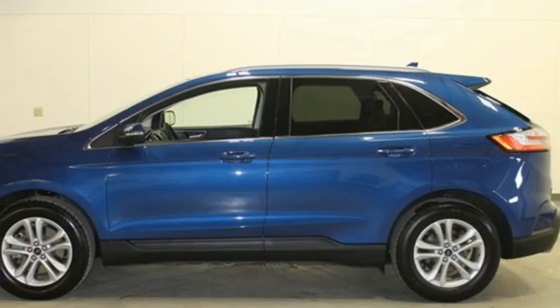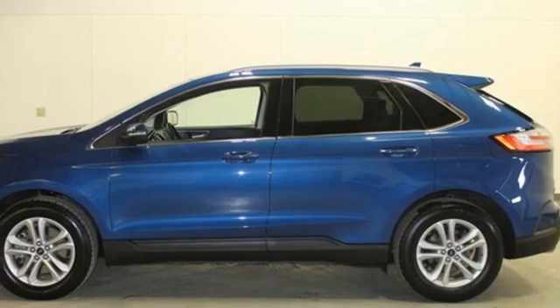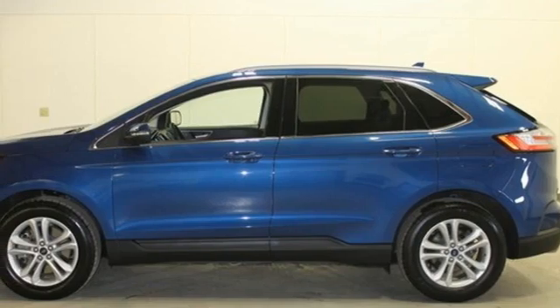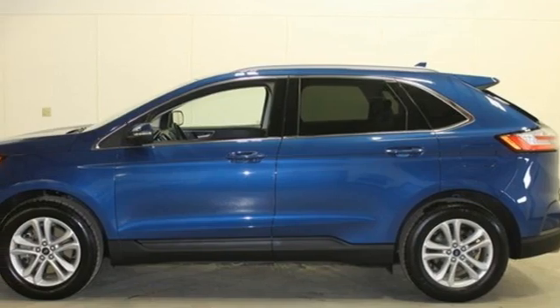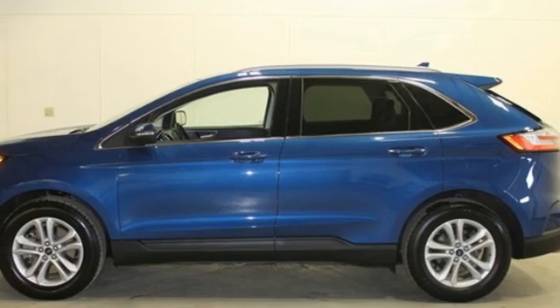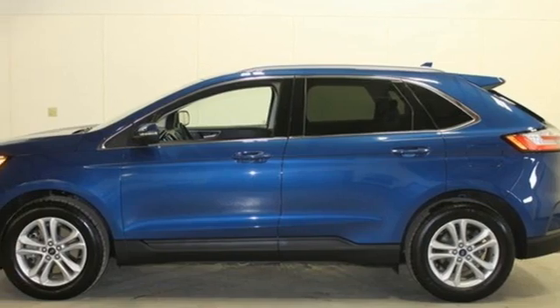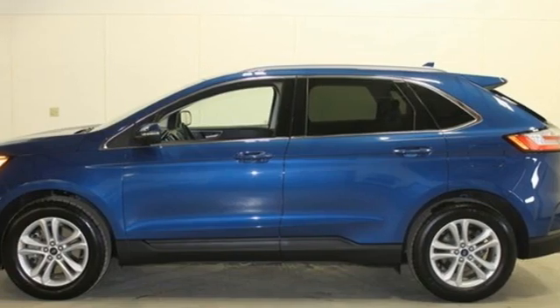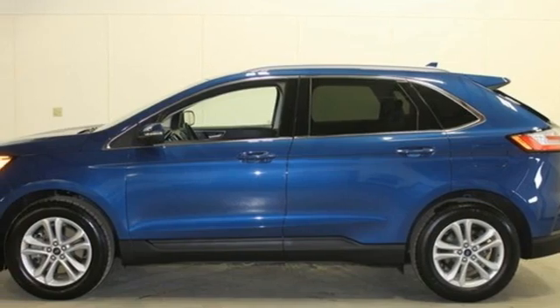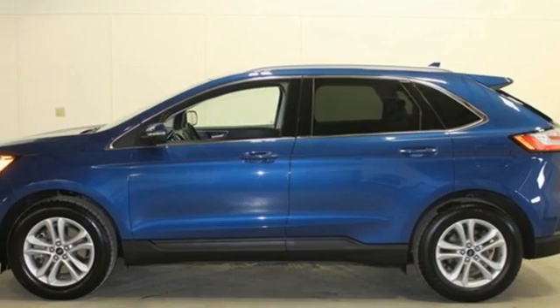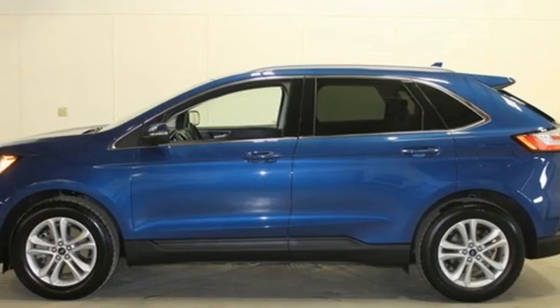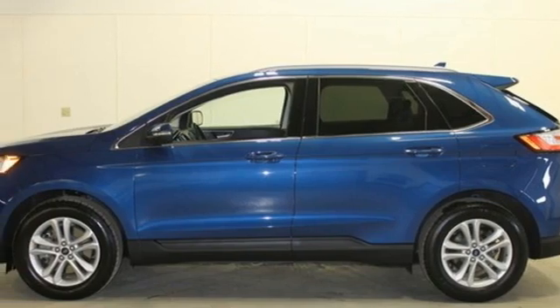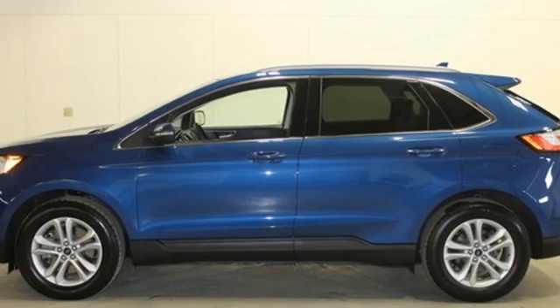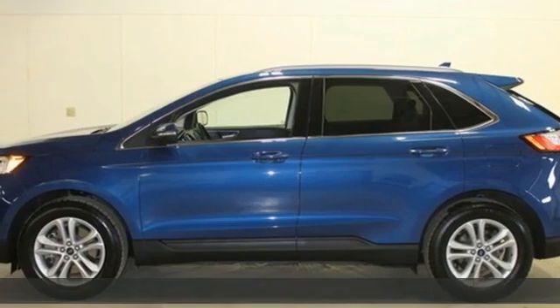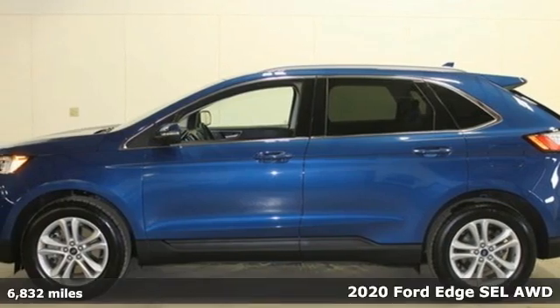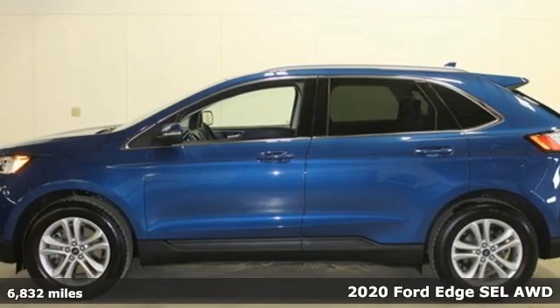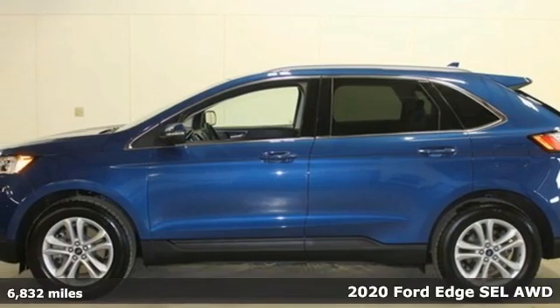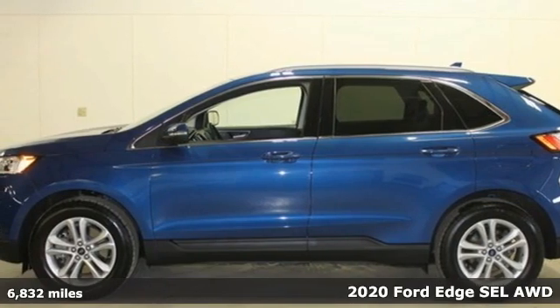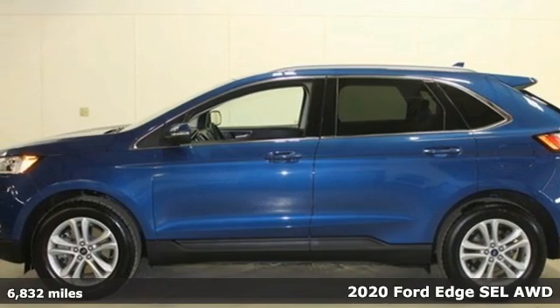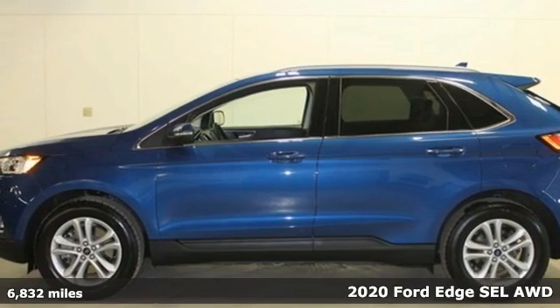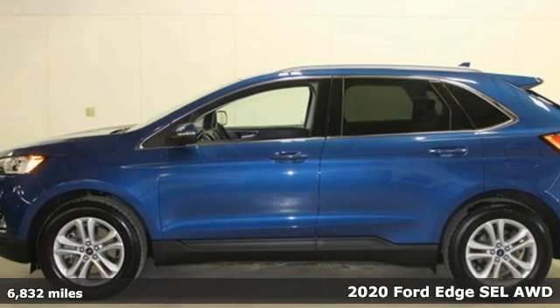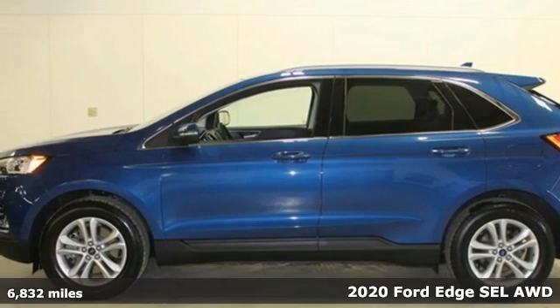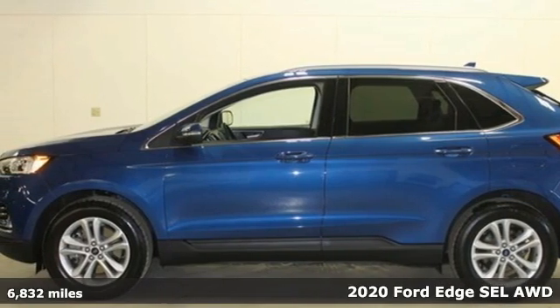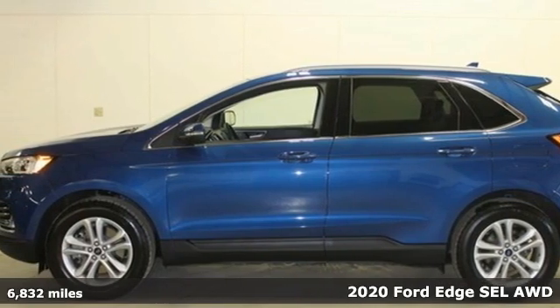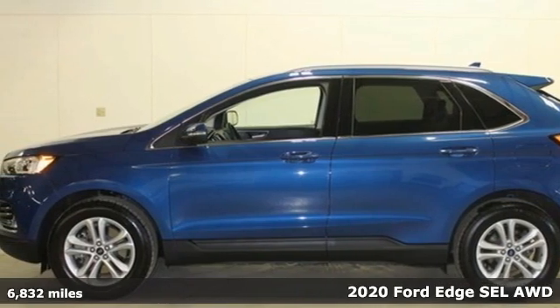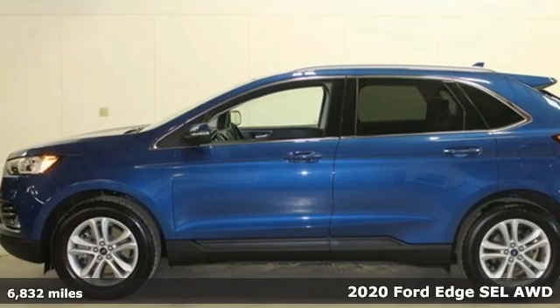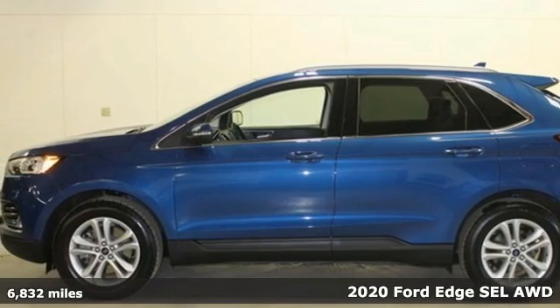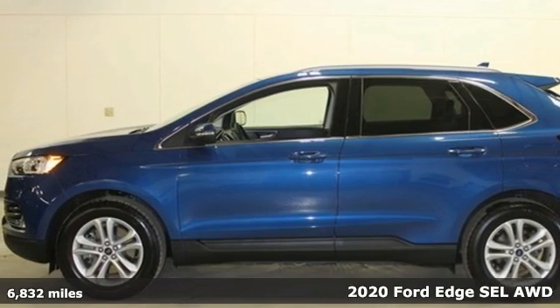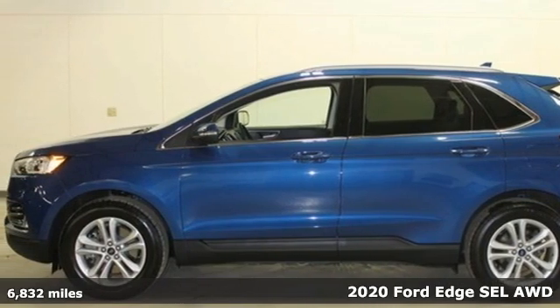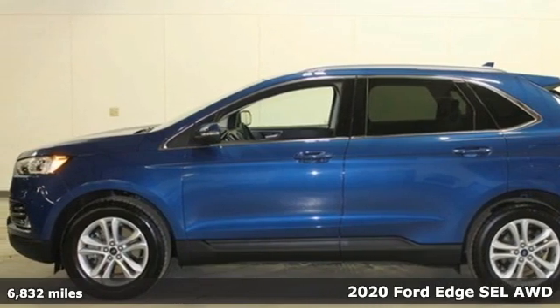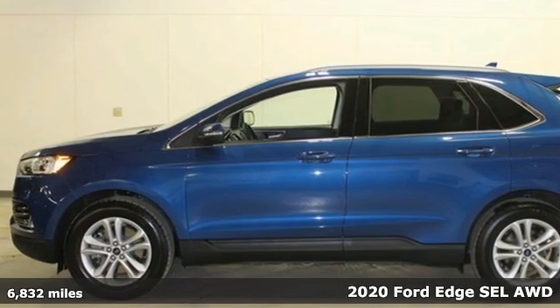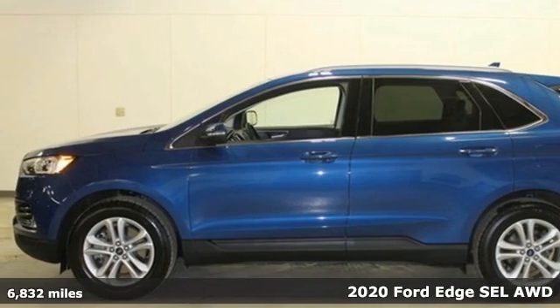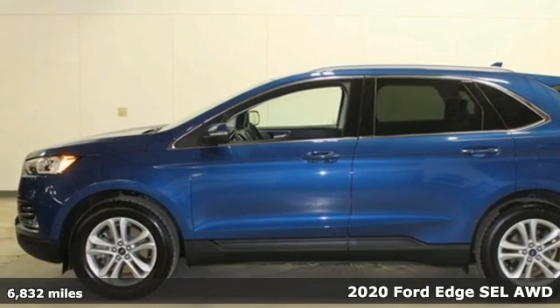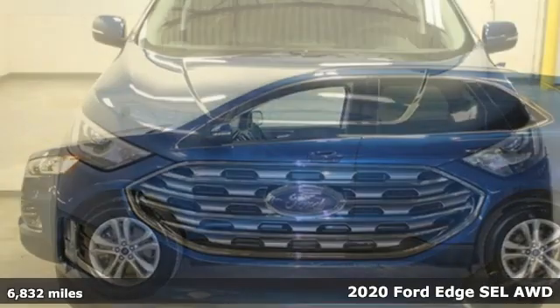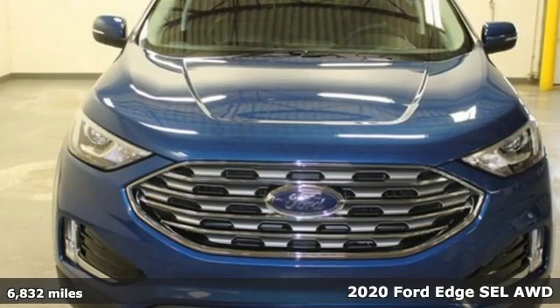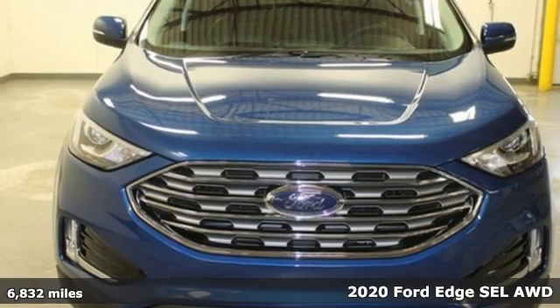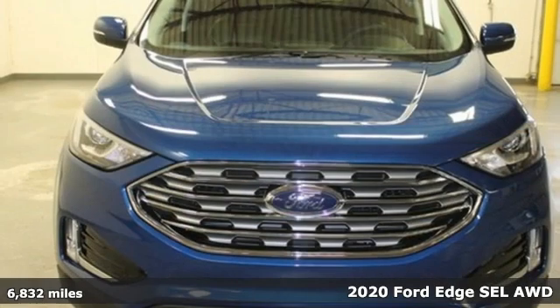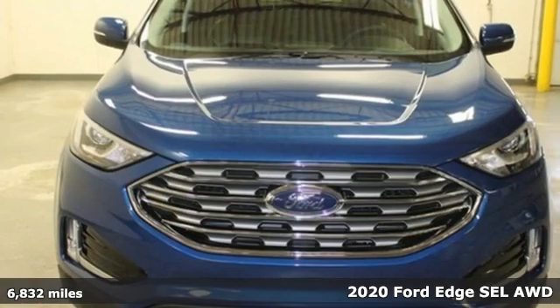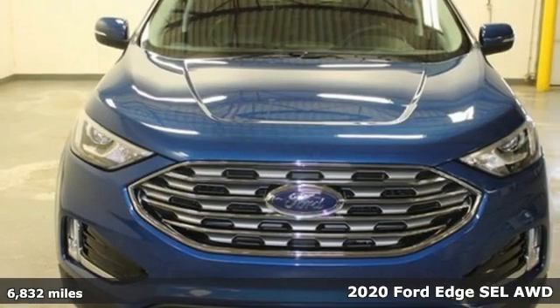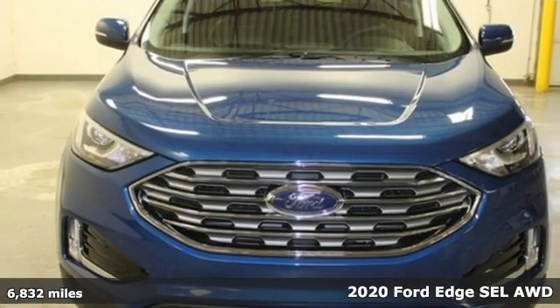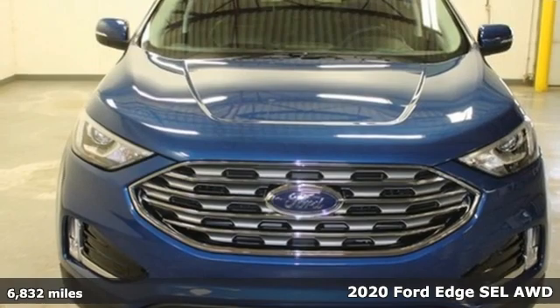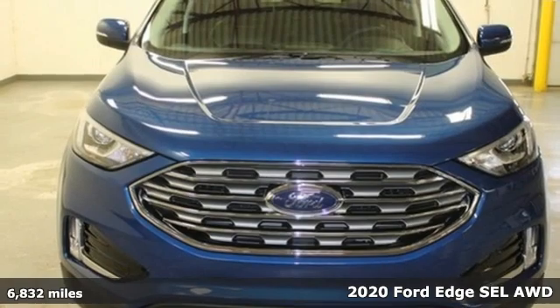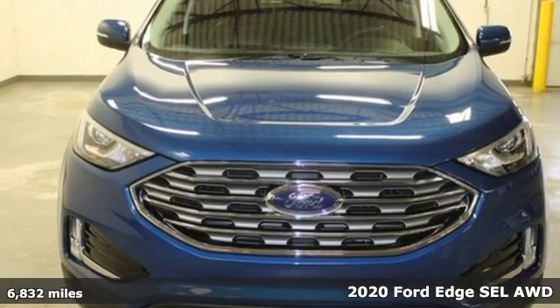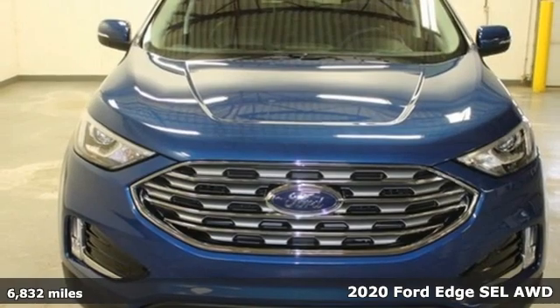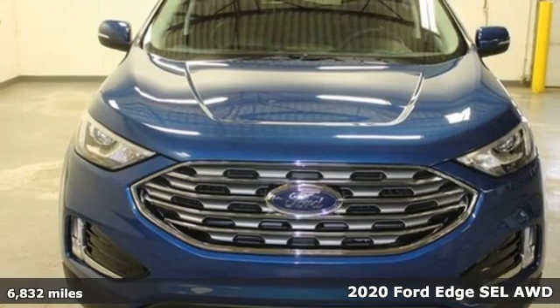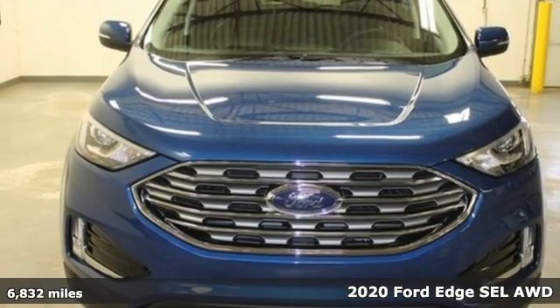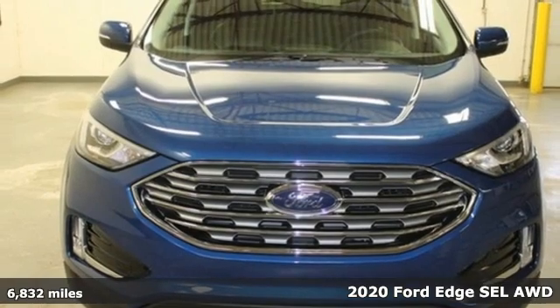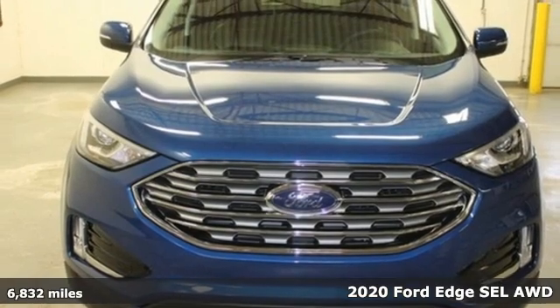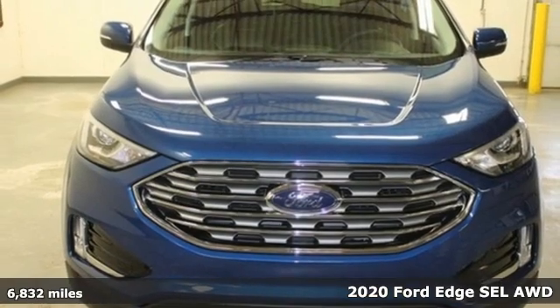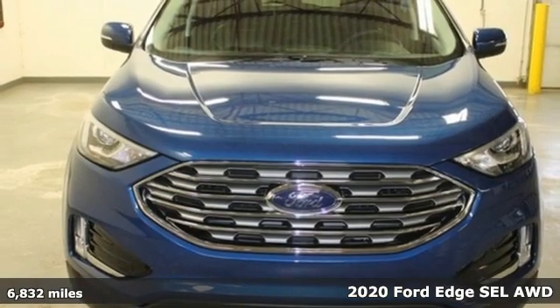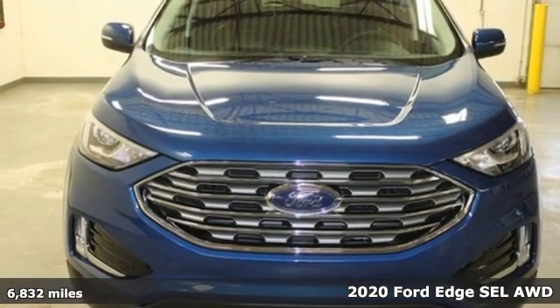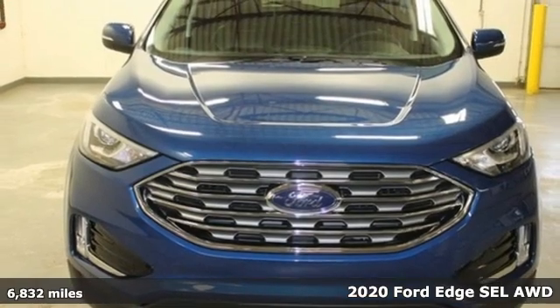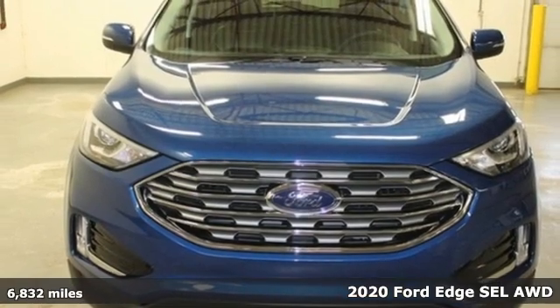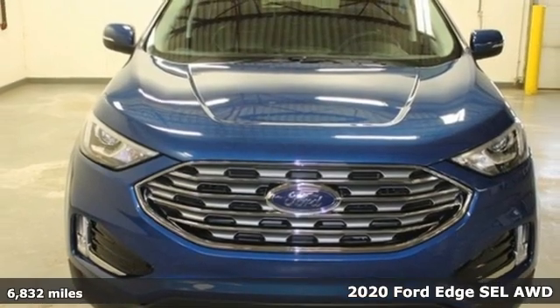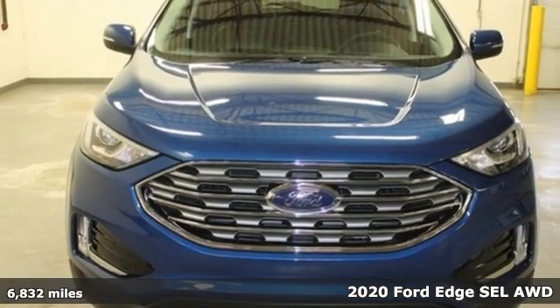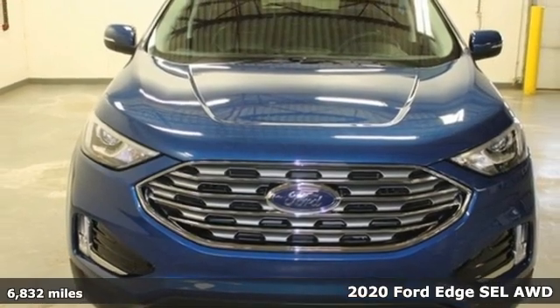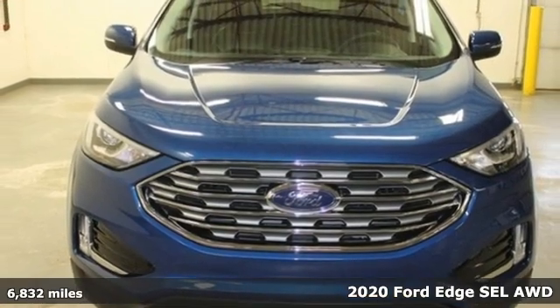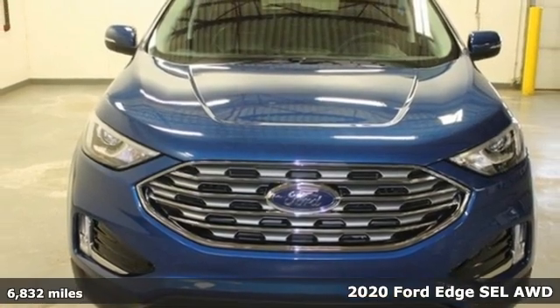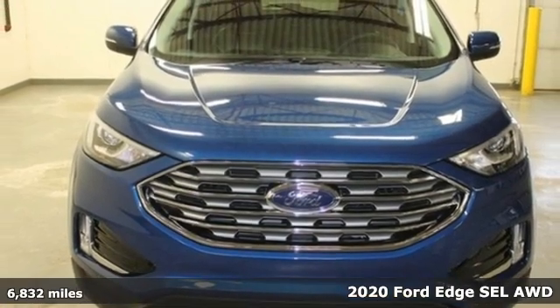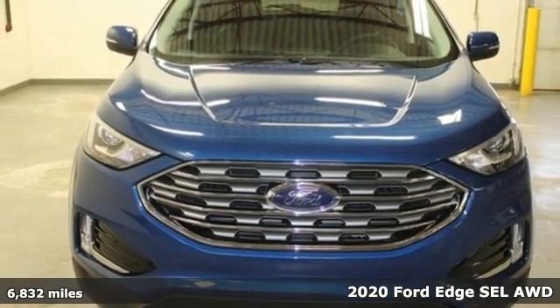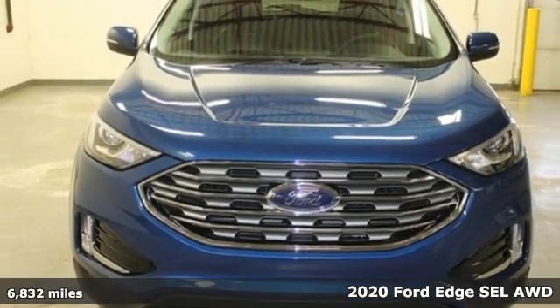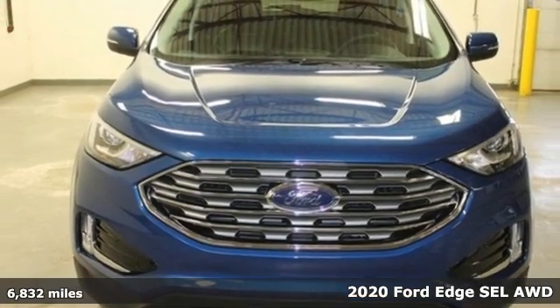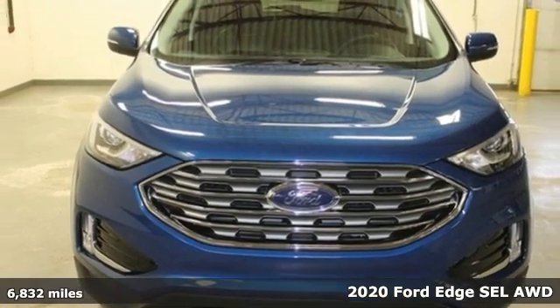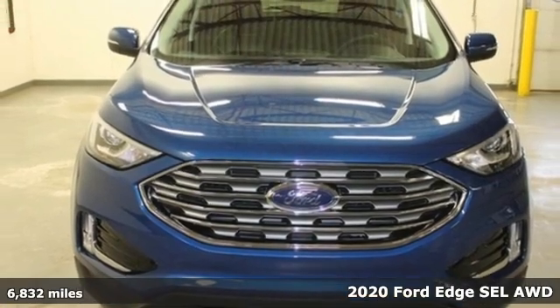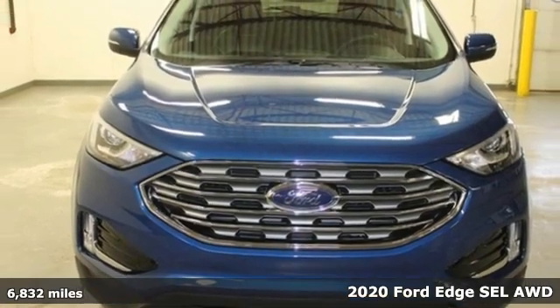It's a 2020 Ford Edge. Ford has won over millions of loyal customers with a wide range of value-driven vehicles.